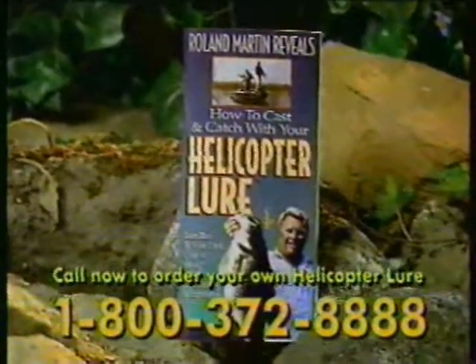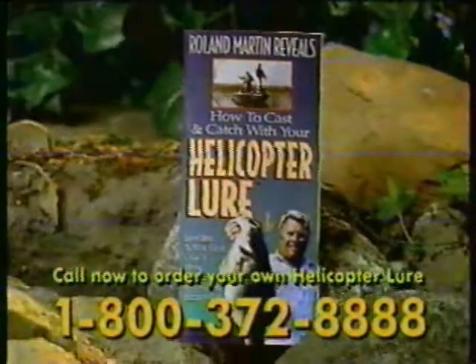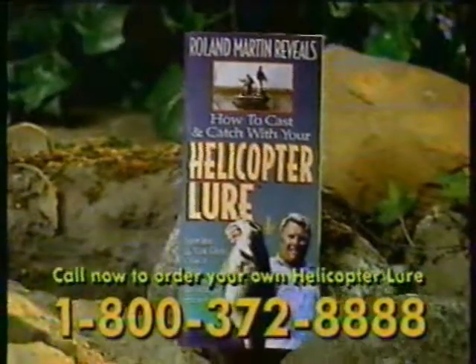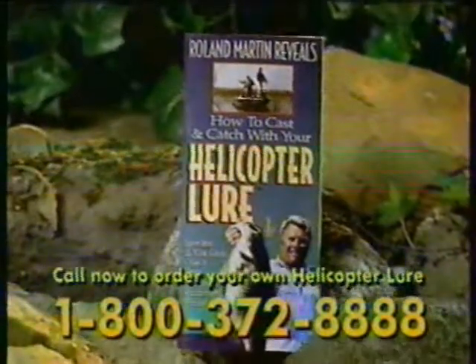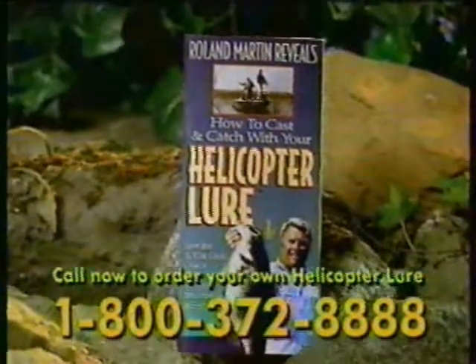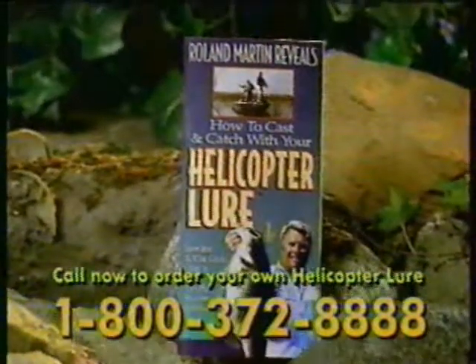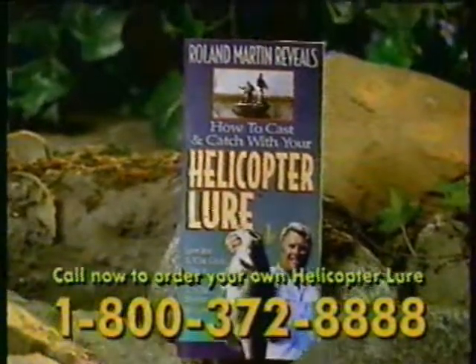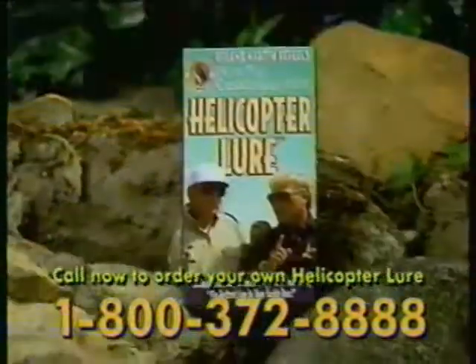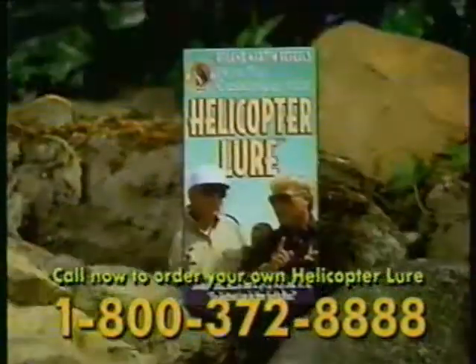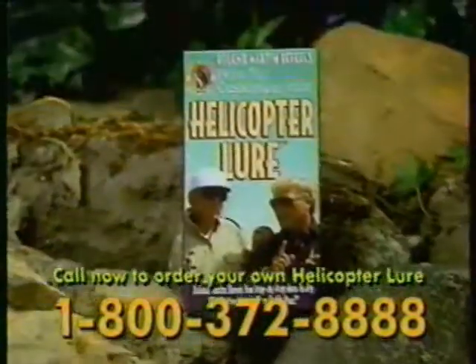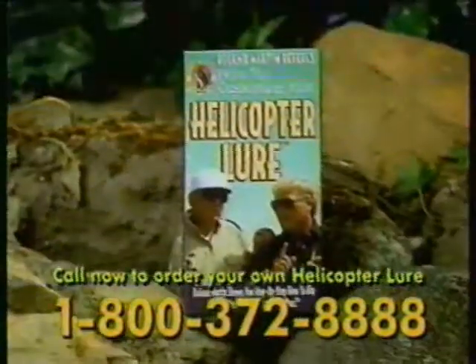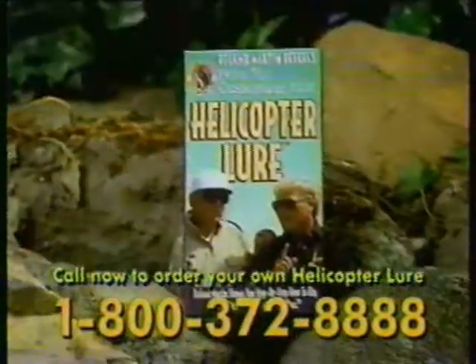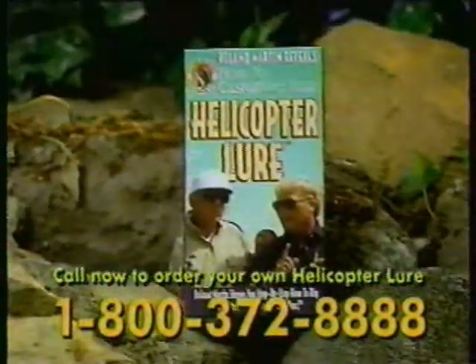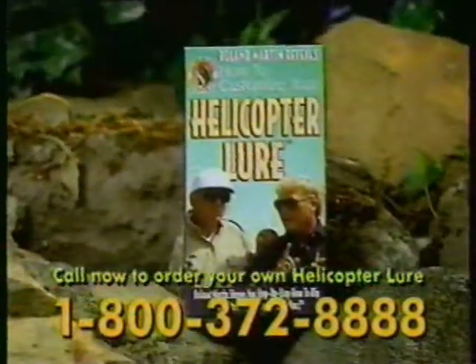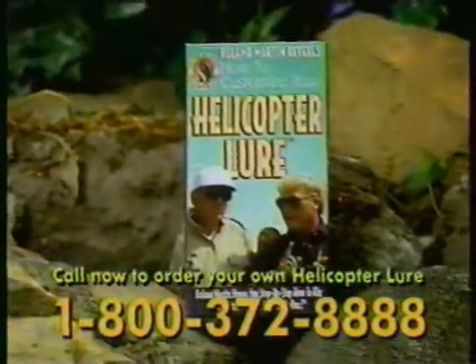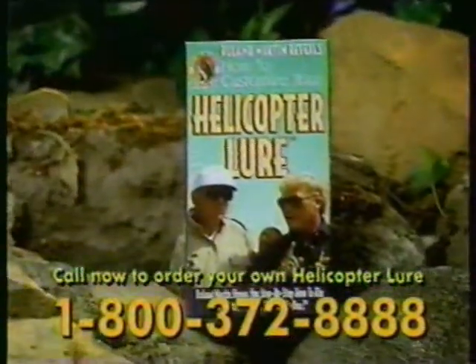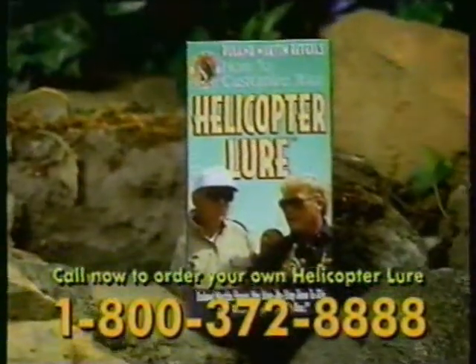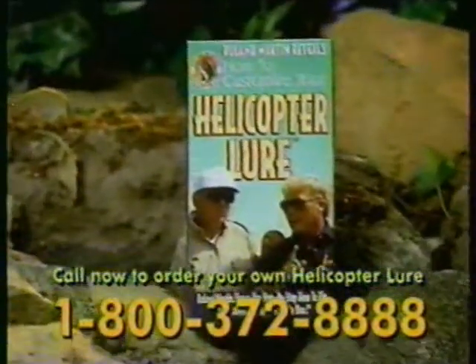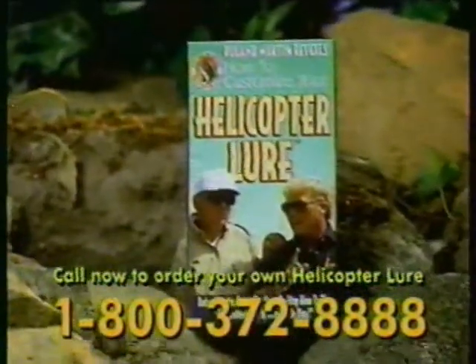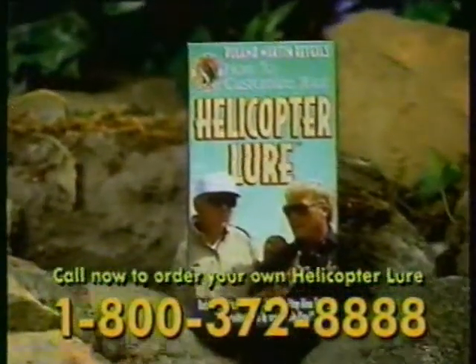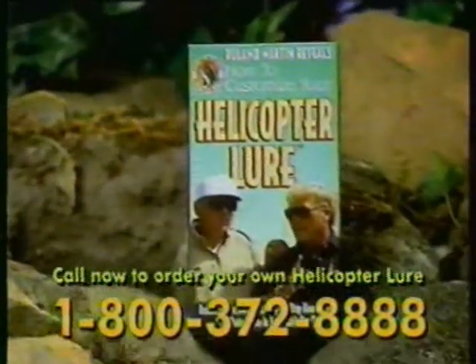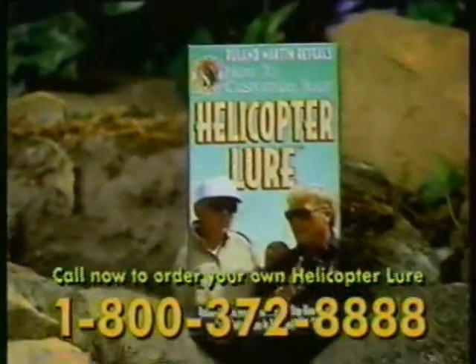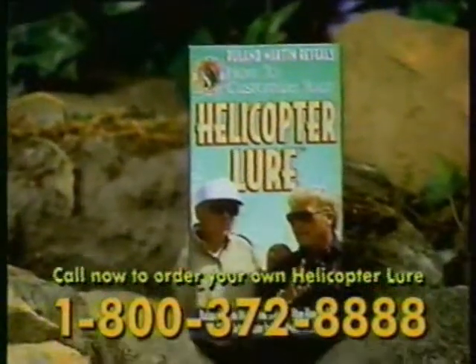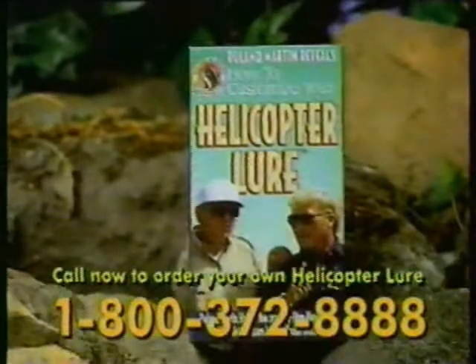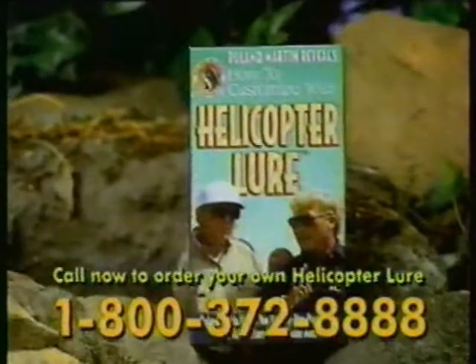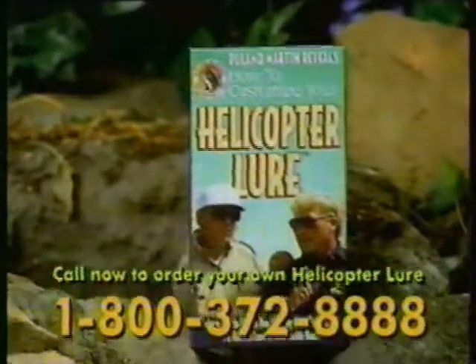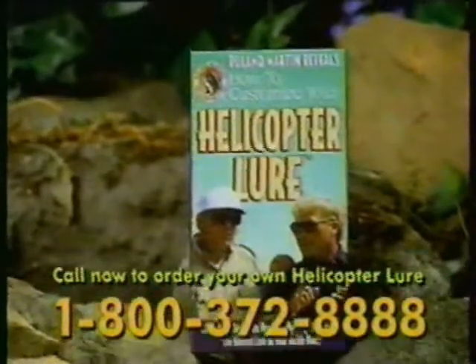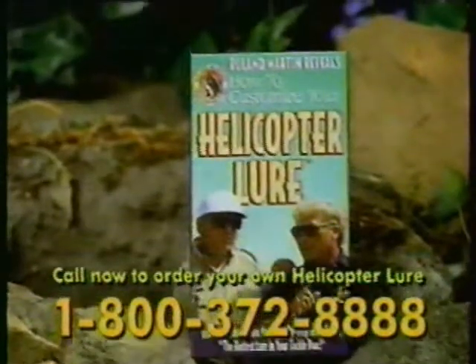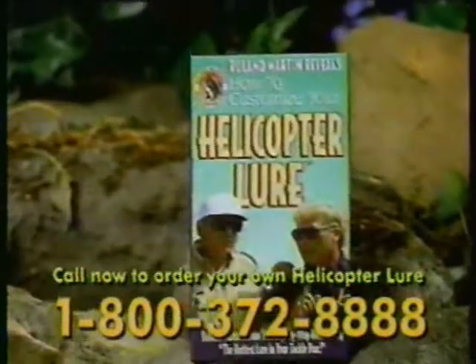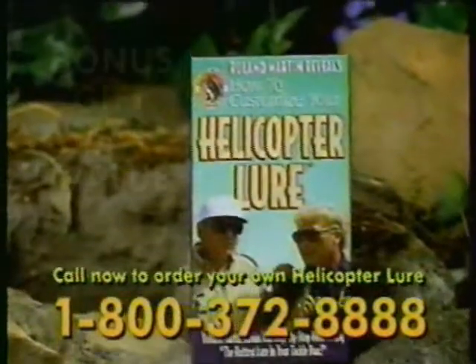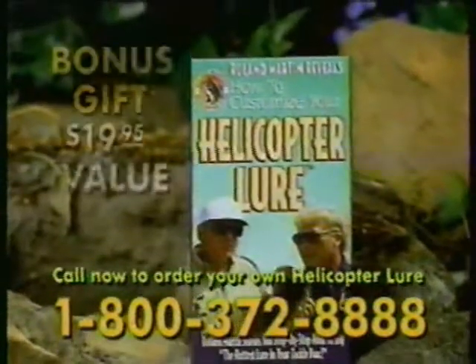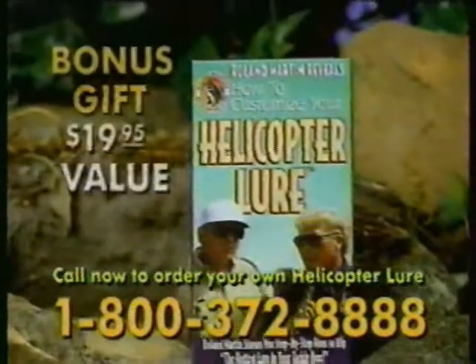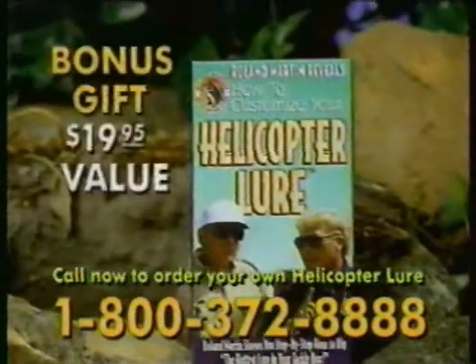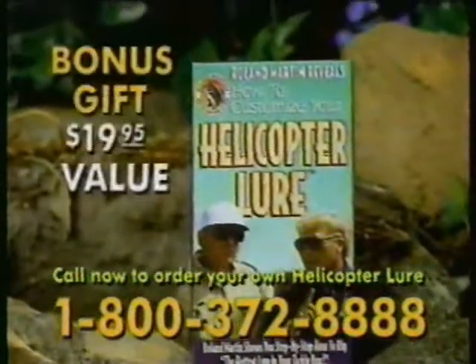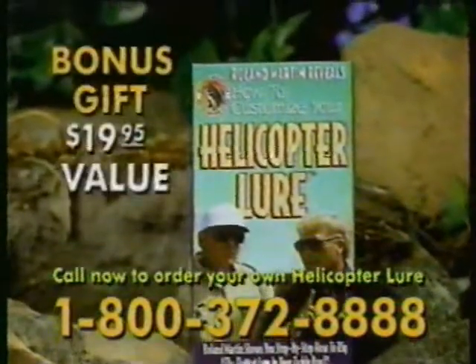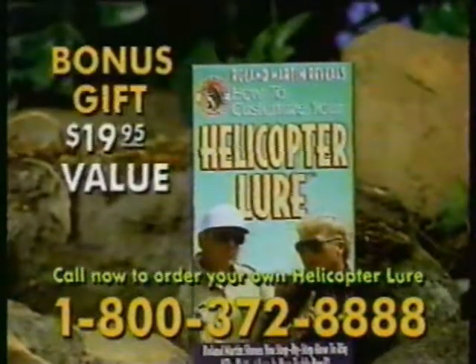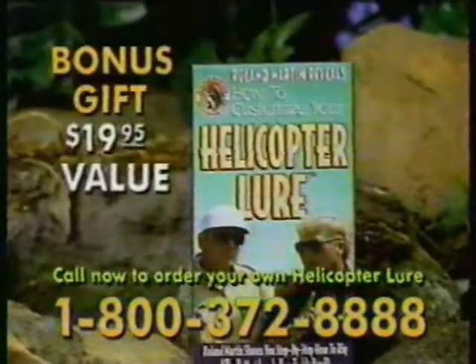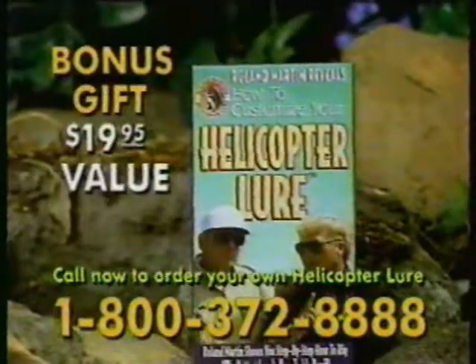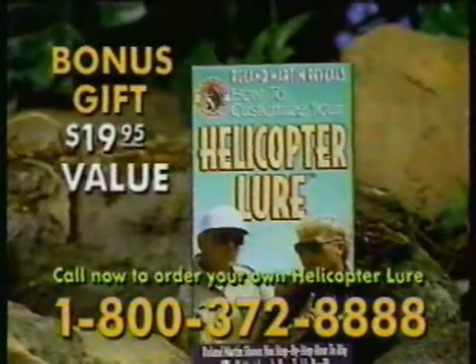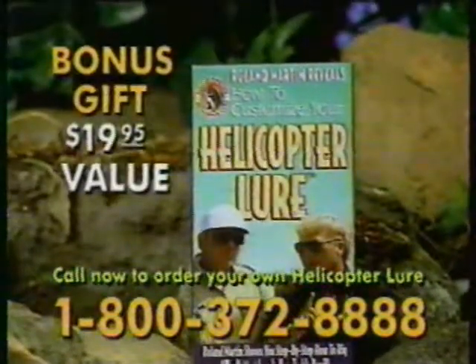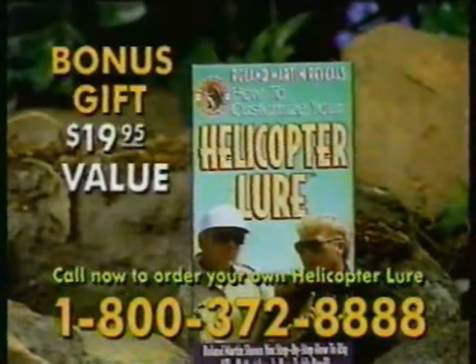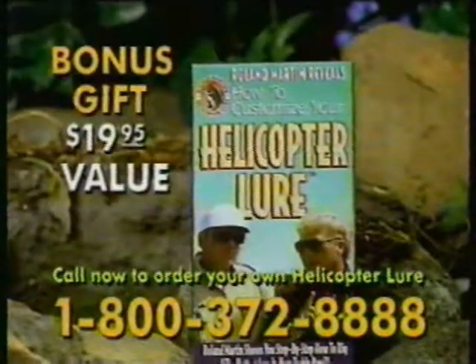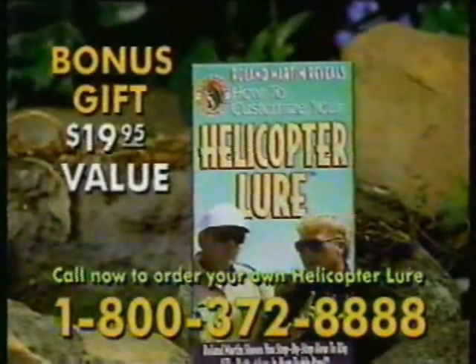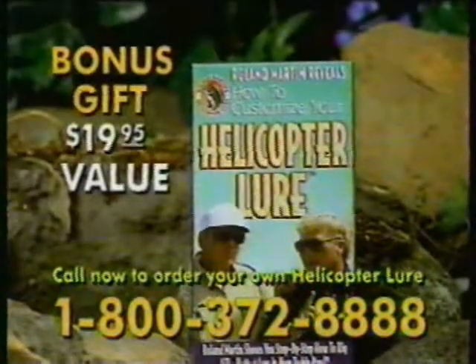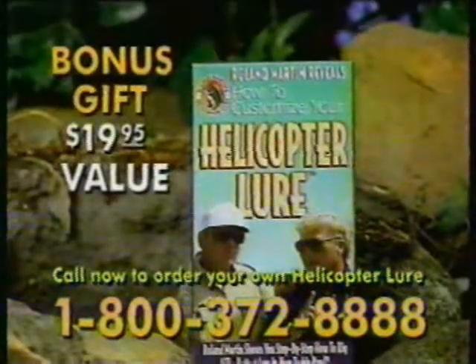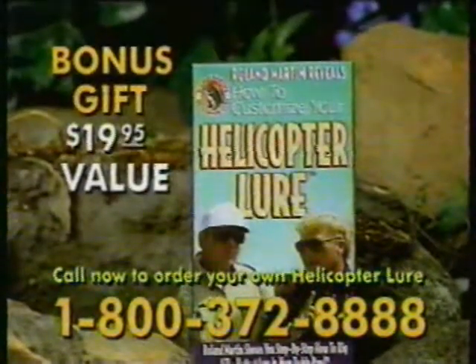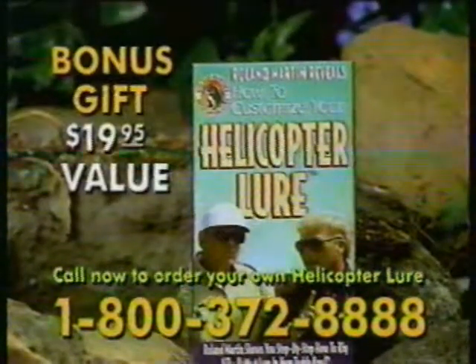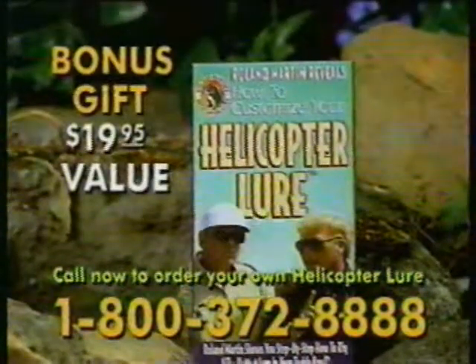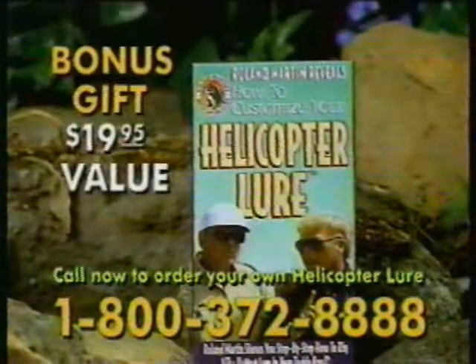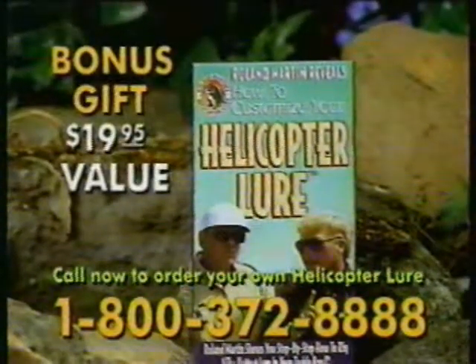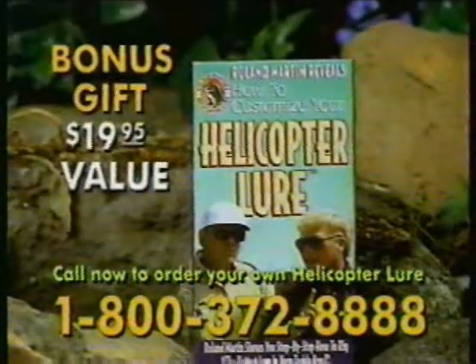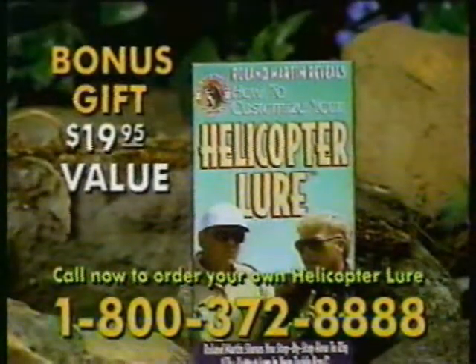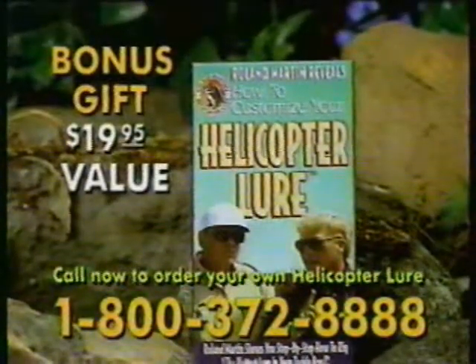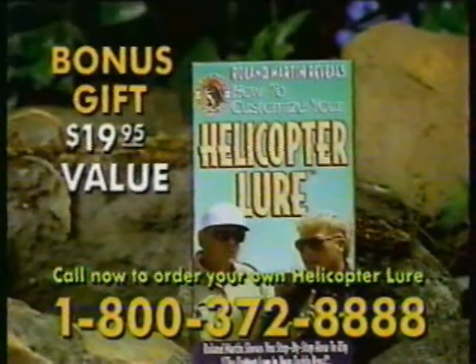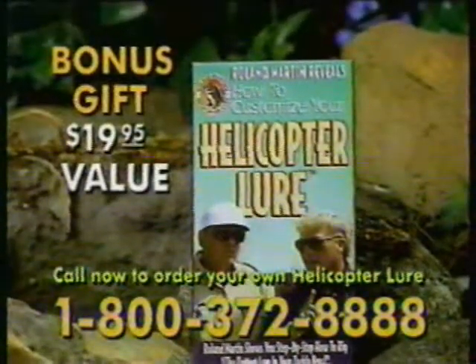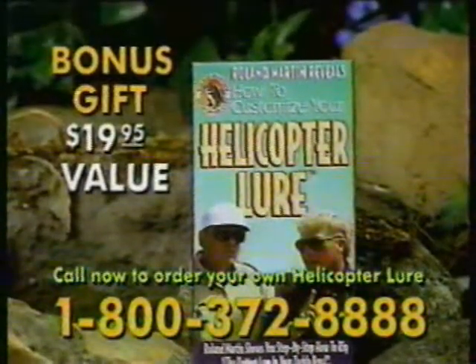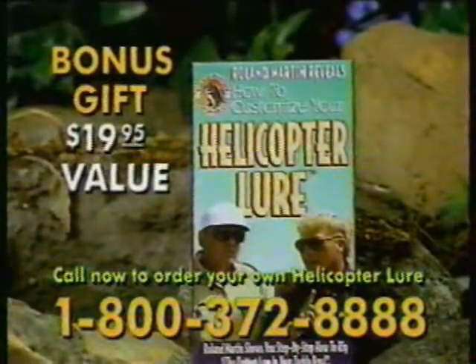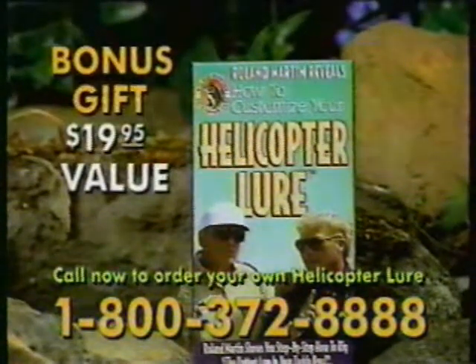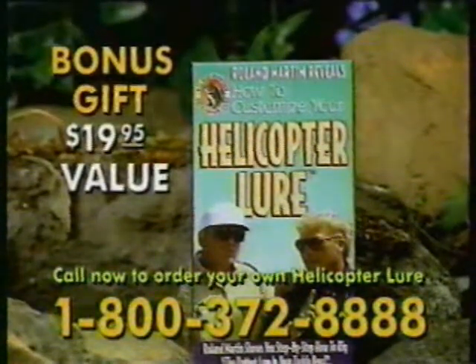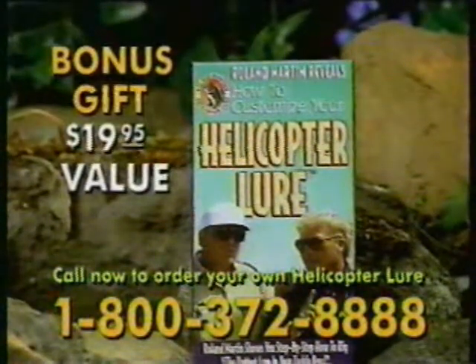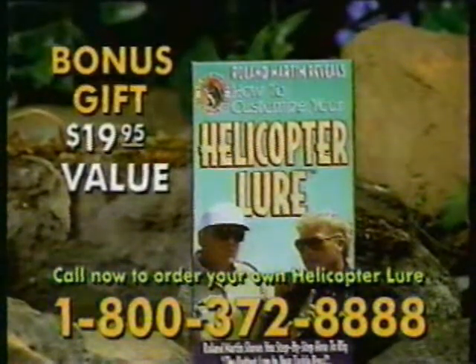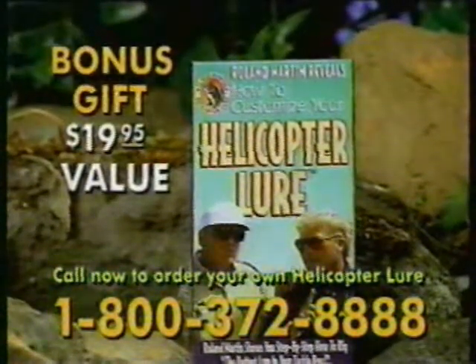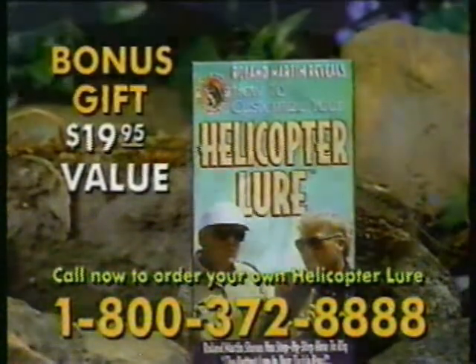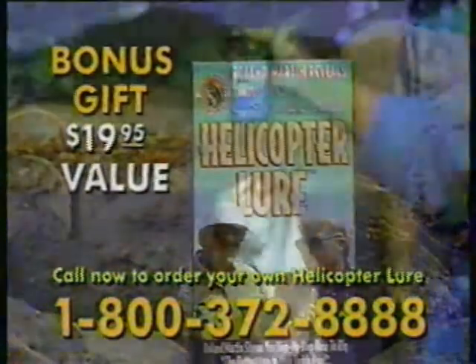And yet there's more. Order your helicopter kit now and we'll also include free Roland Martin's exciting new video, customizing your copter for the catch of the day.